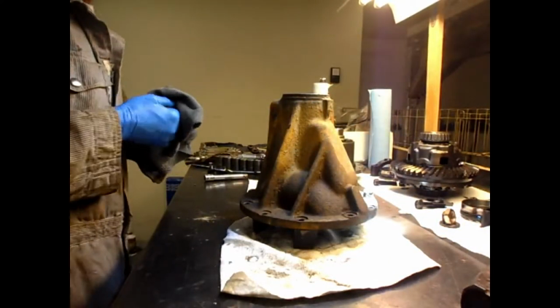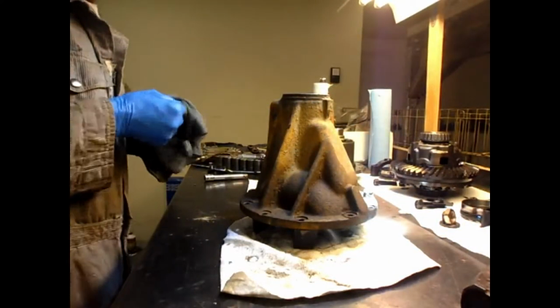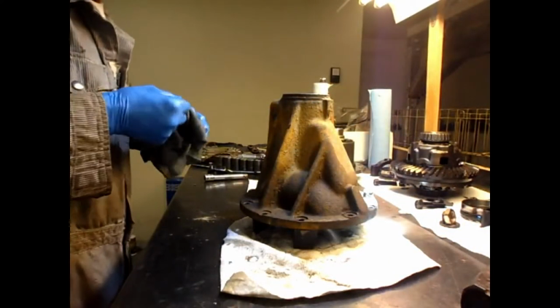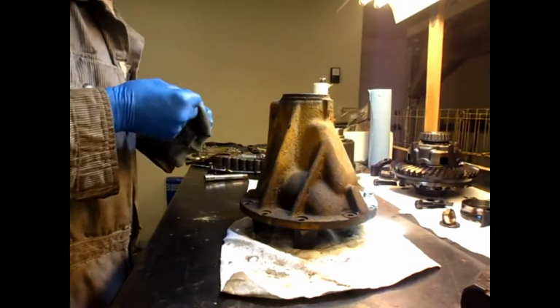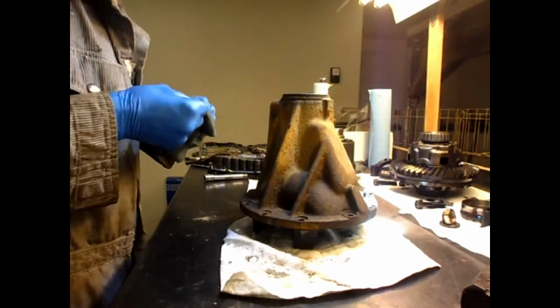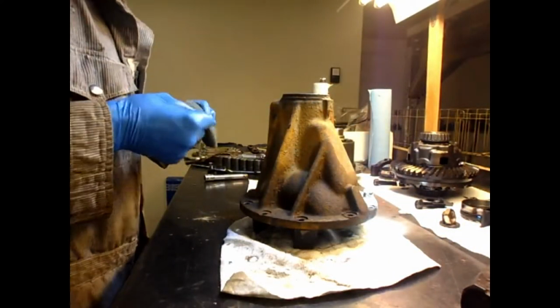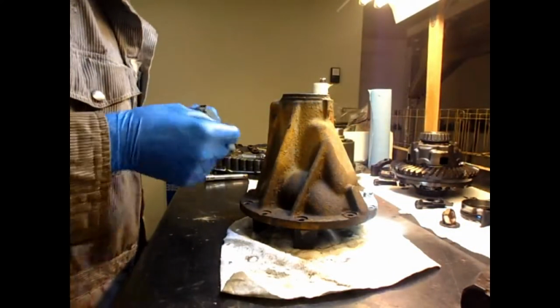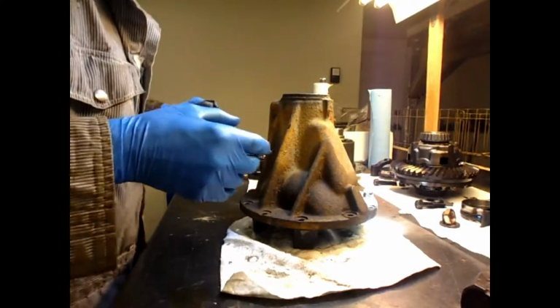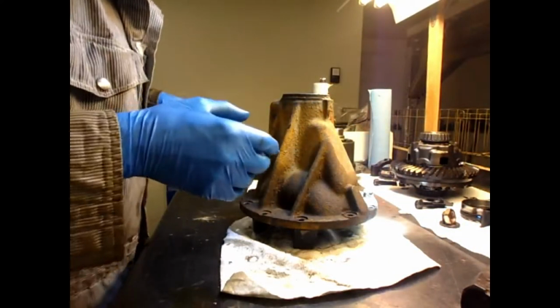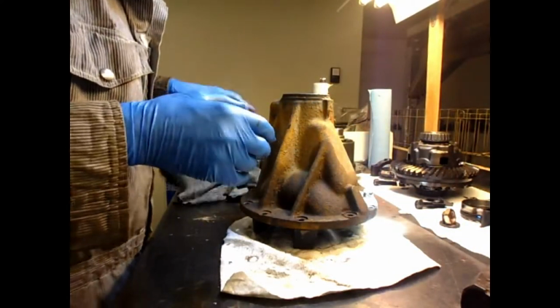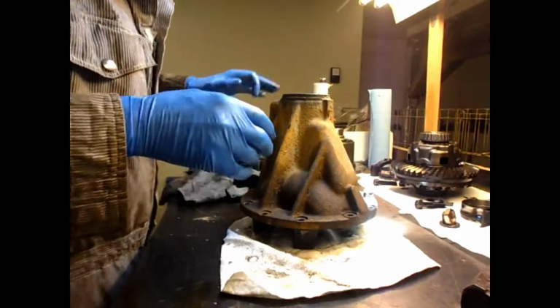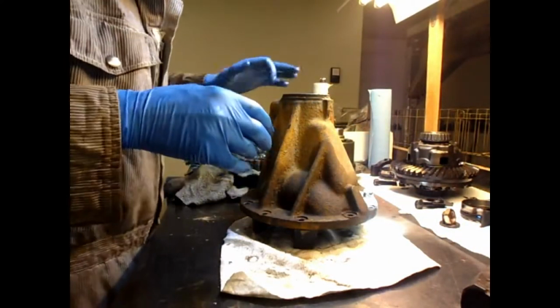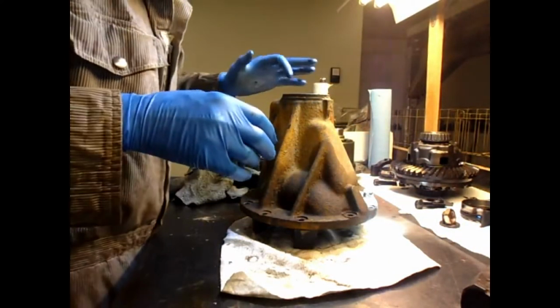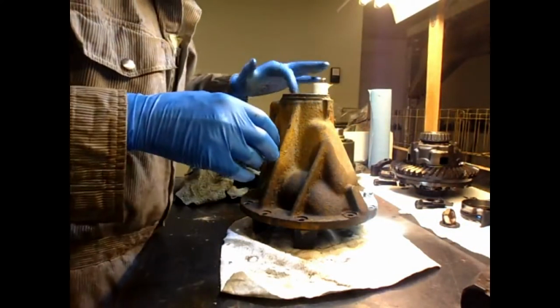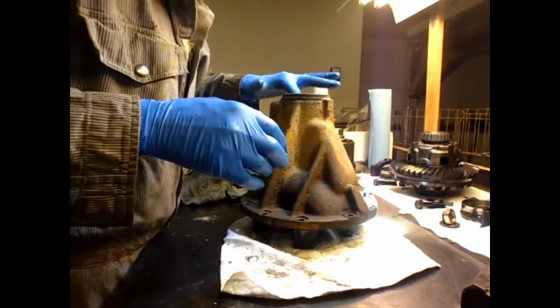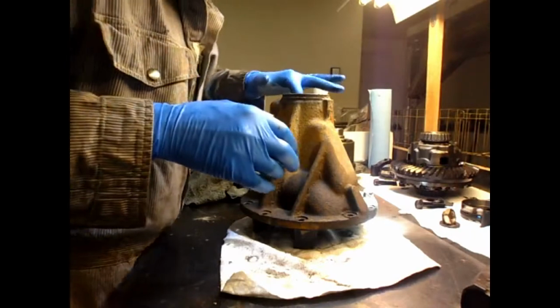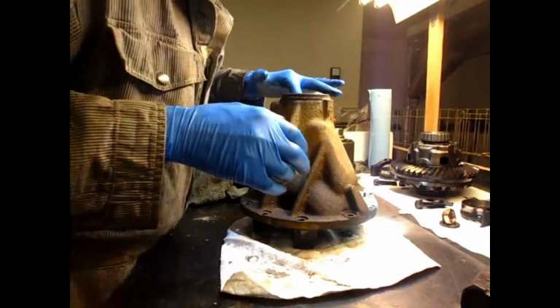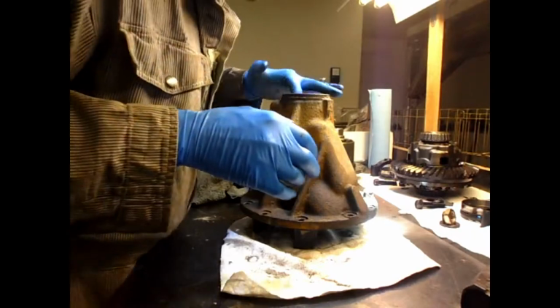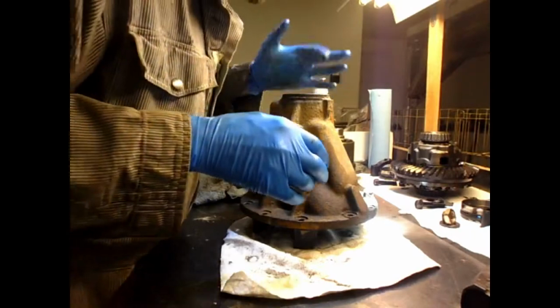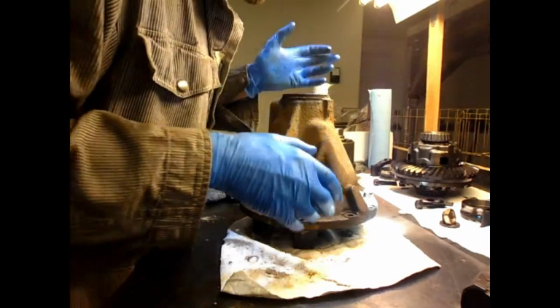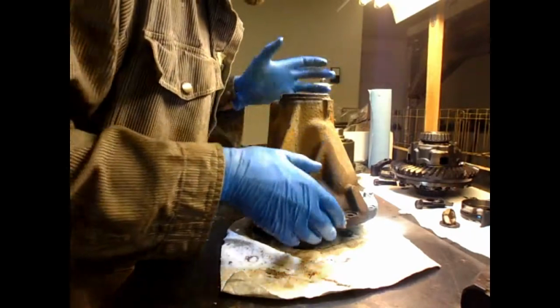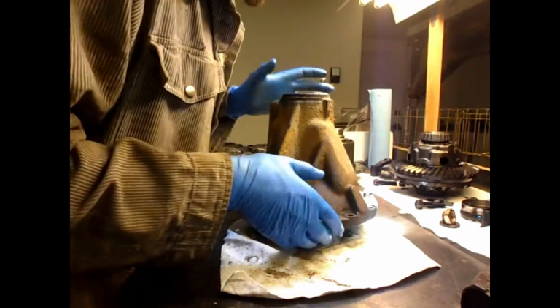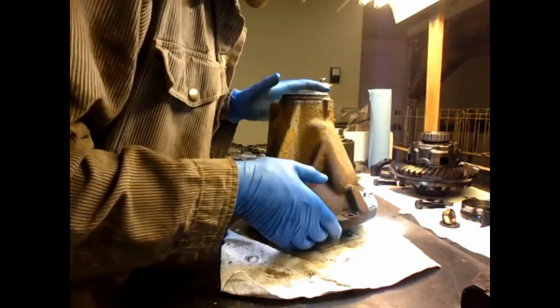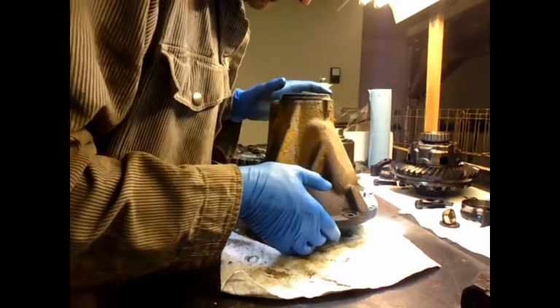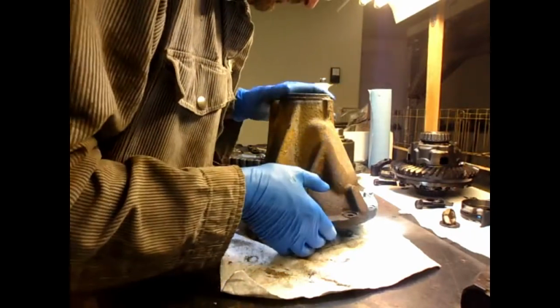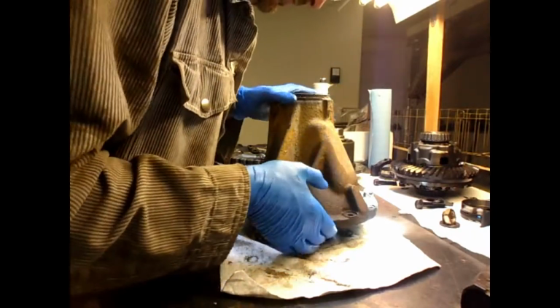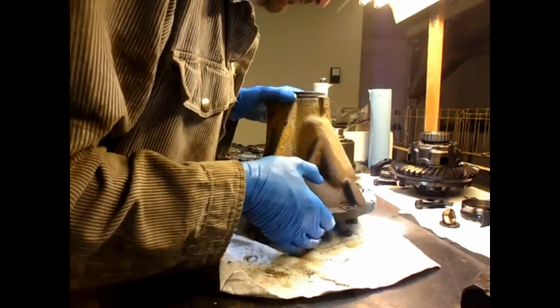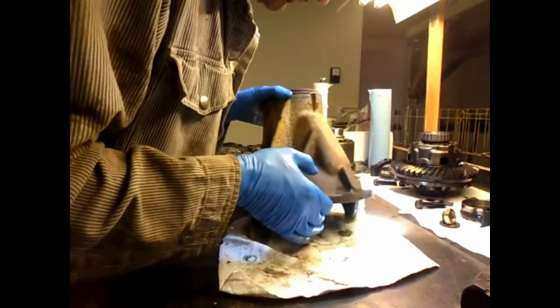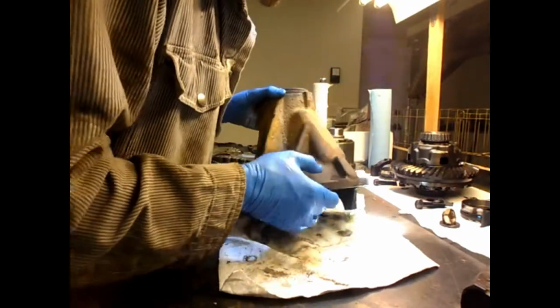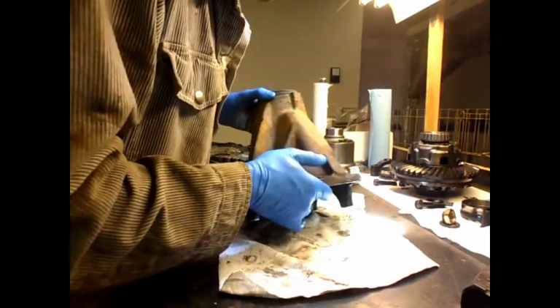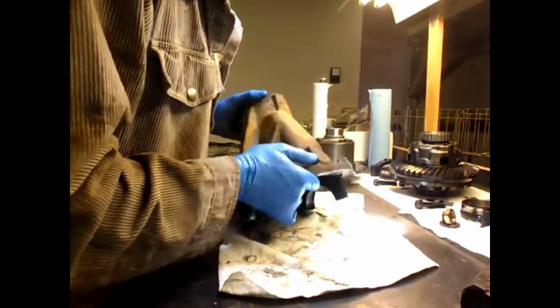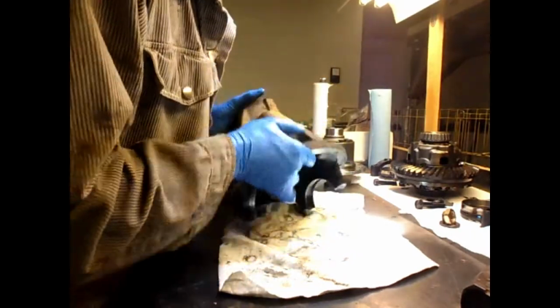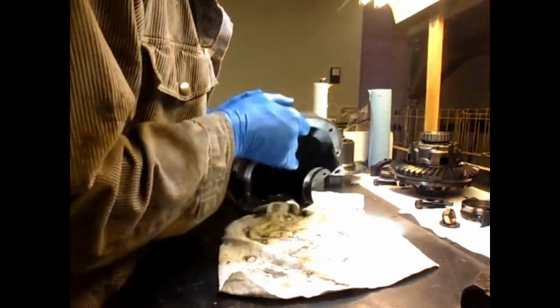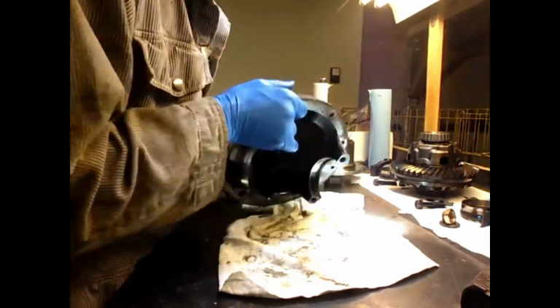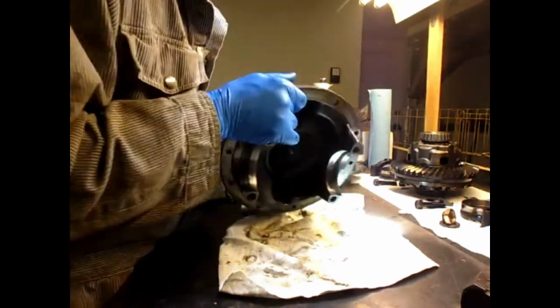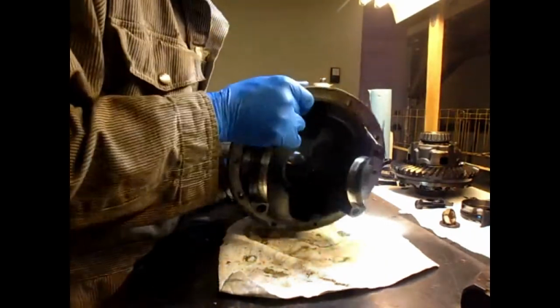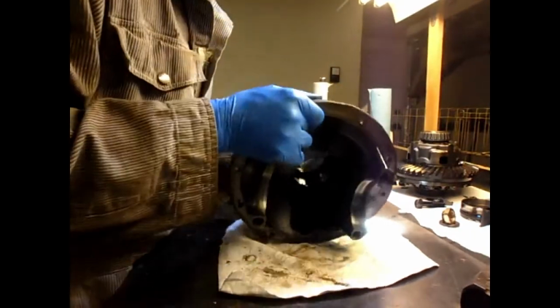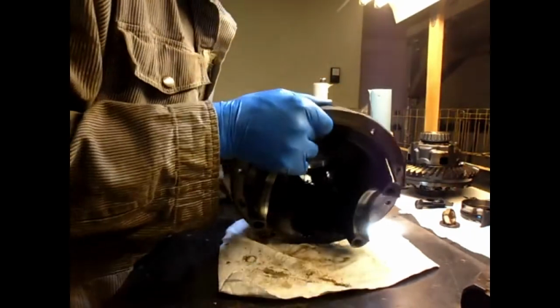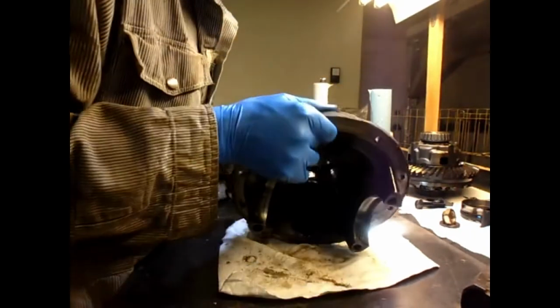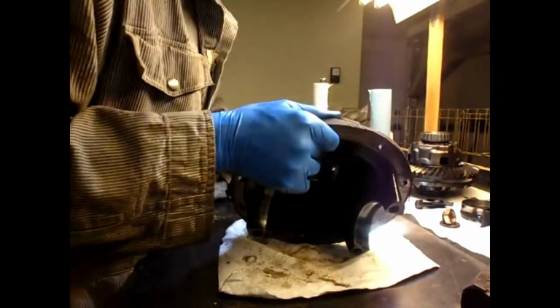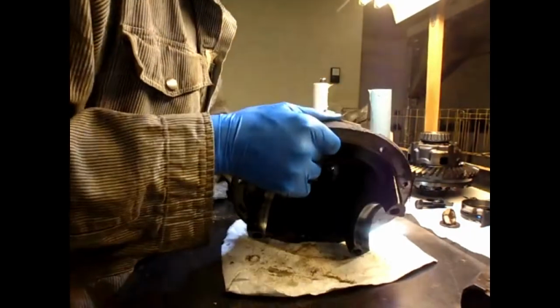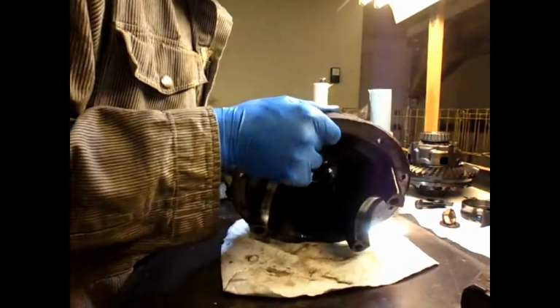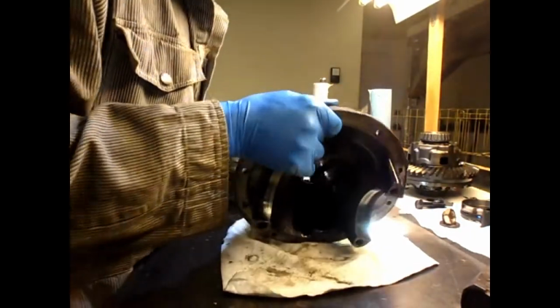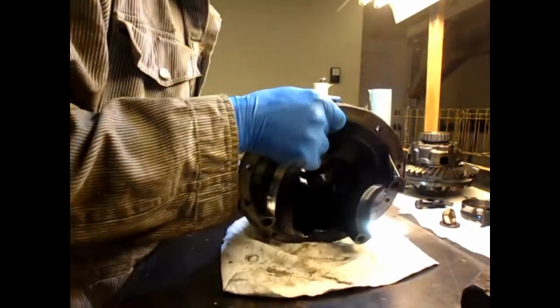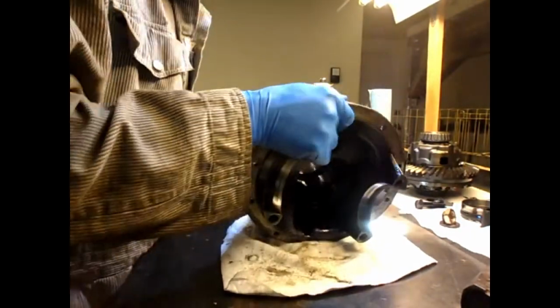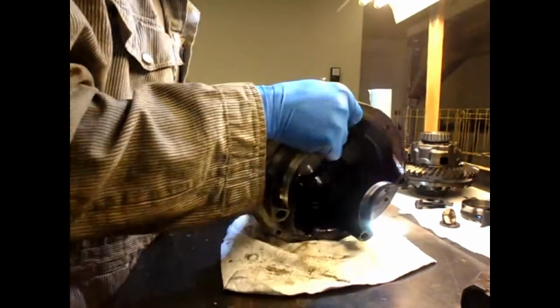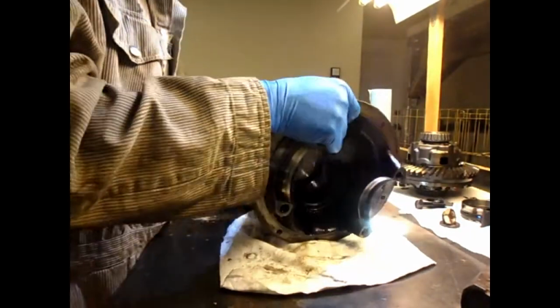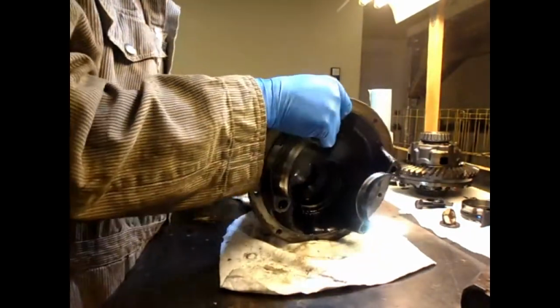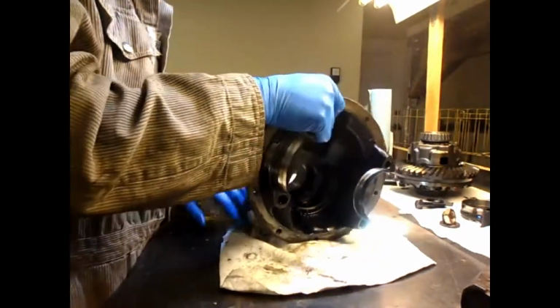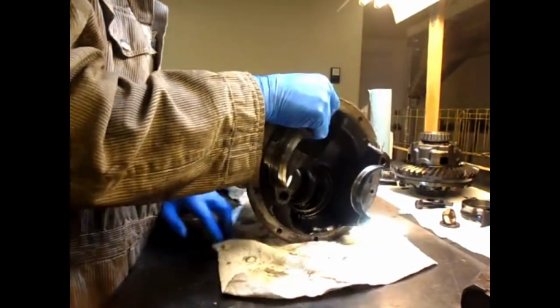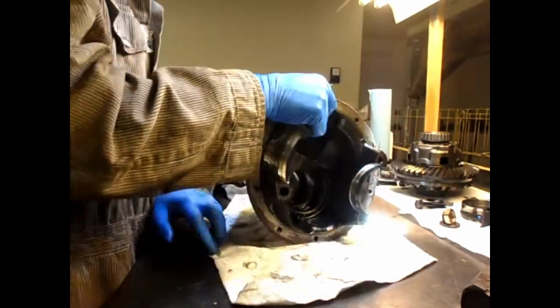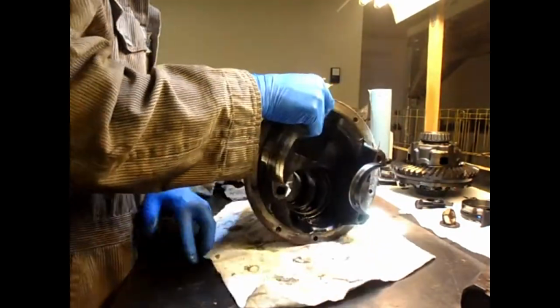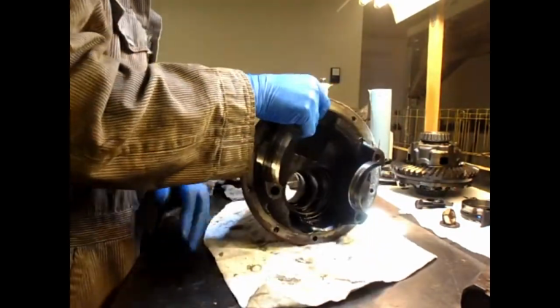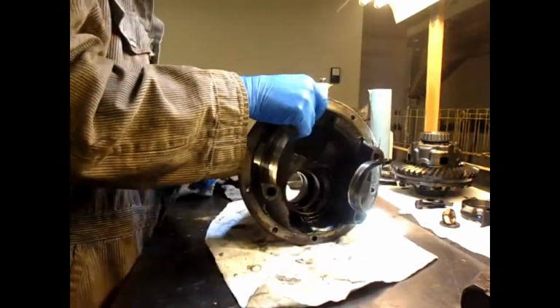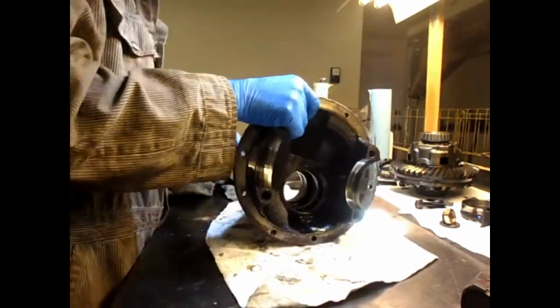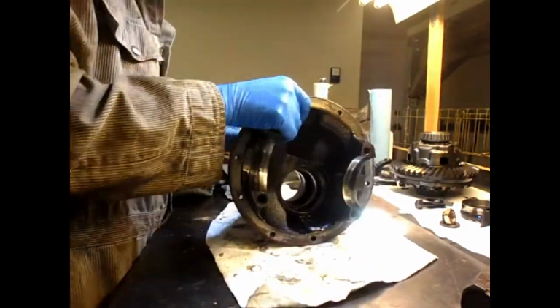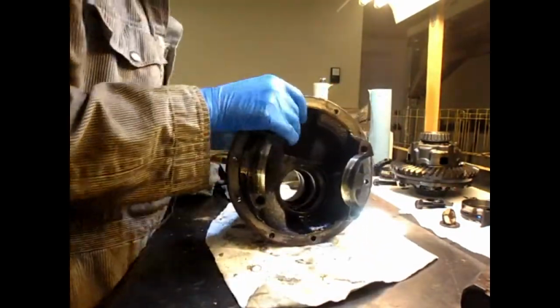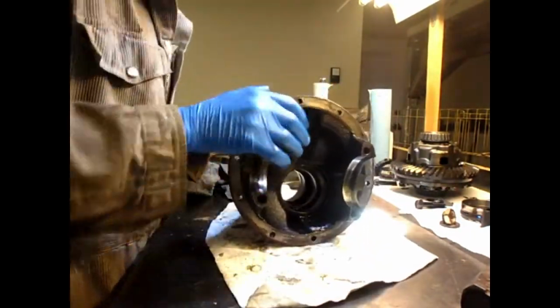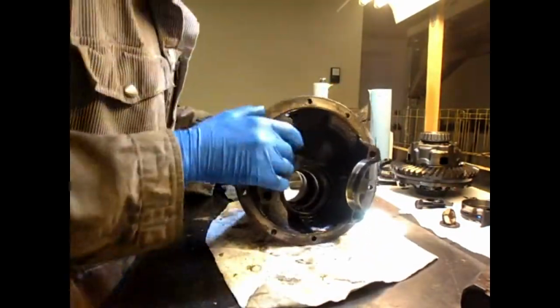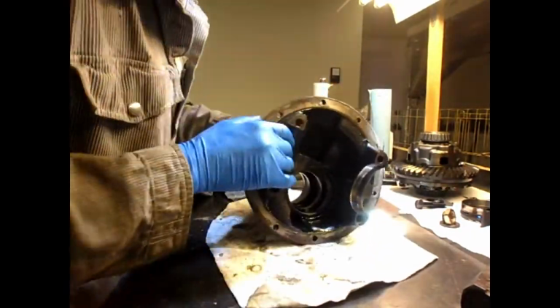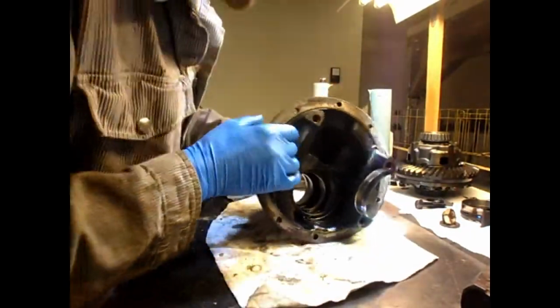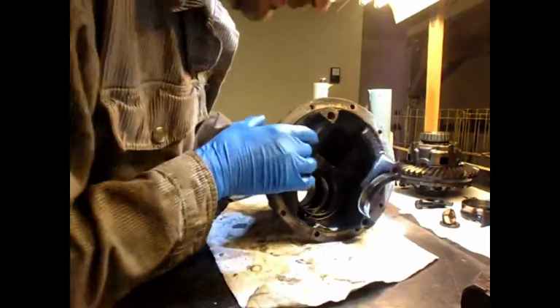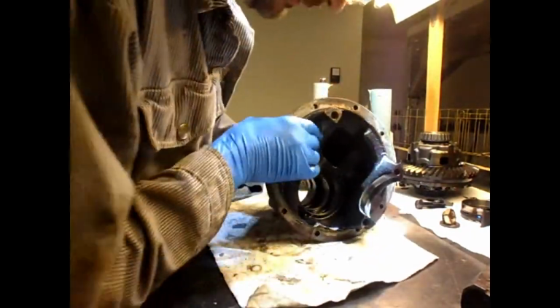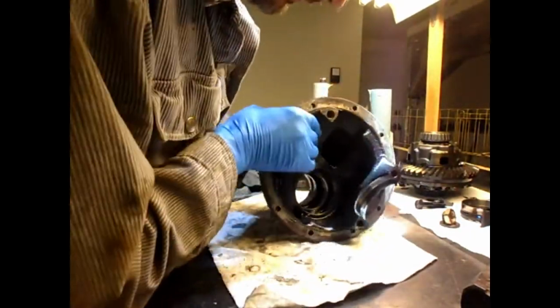Now we have an empty differential housing, ready for the new parts.